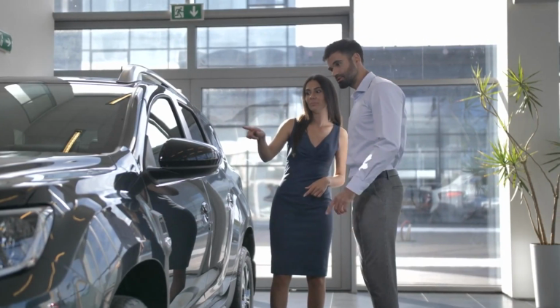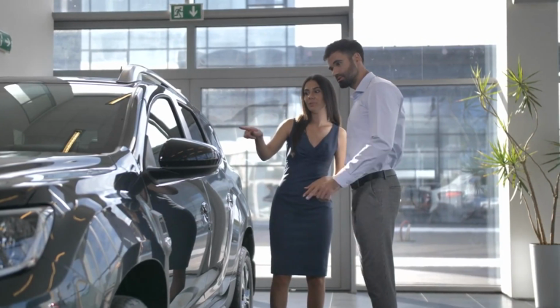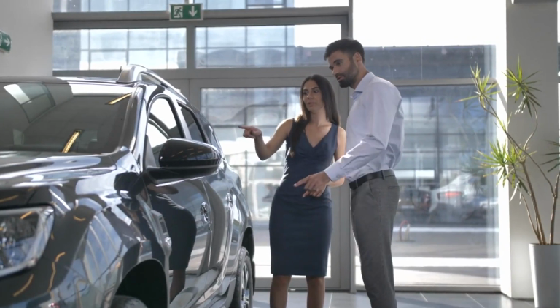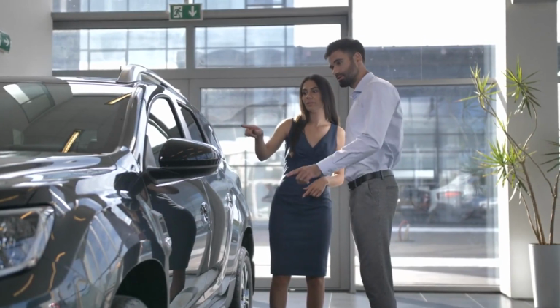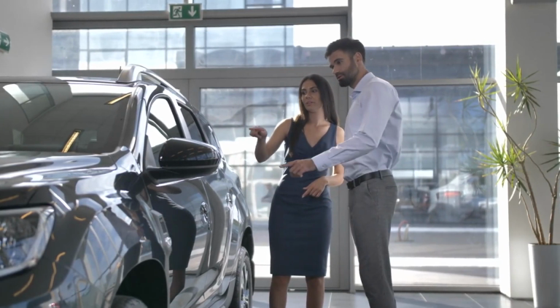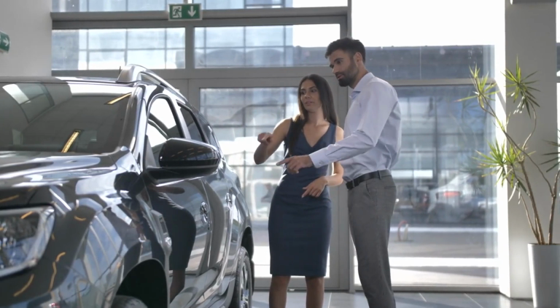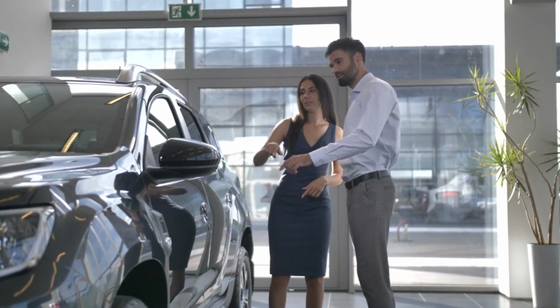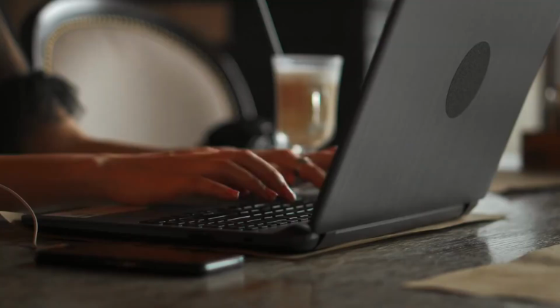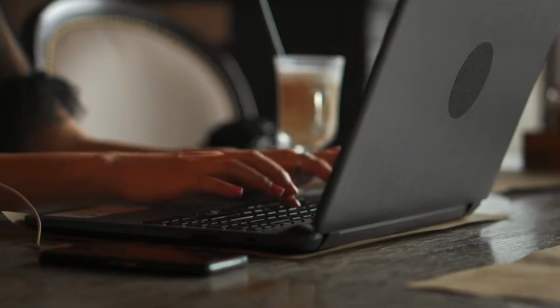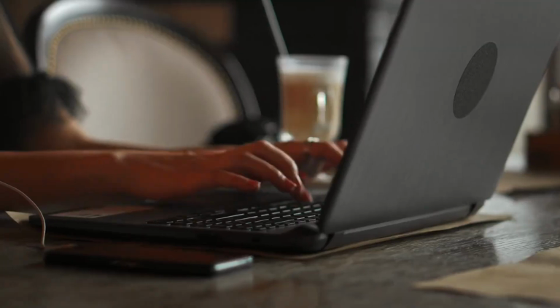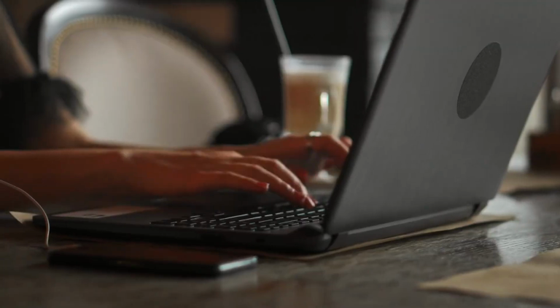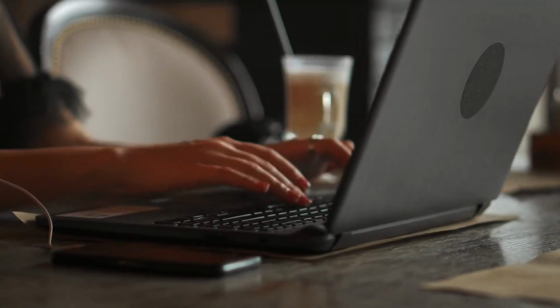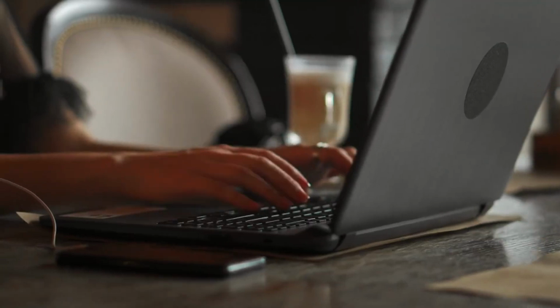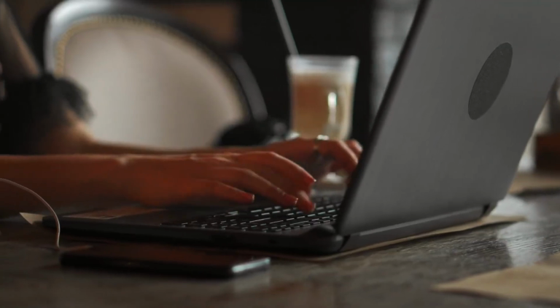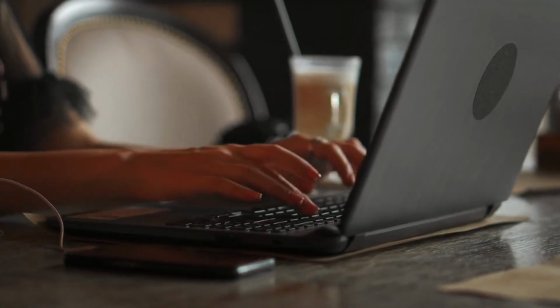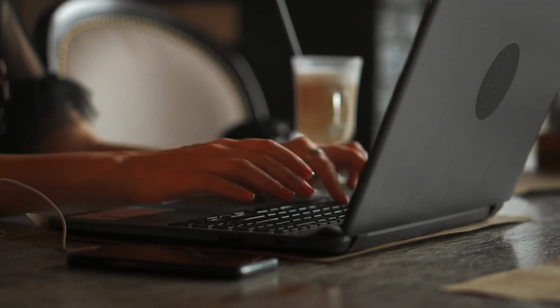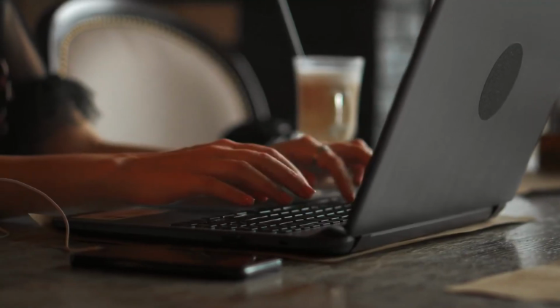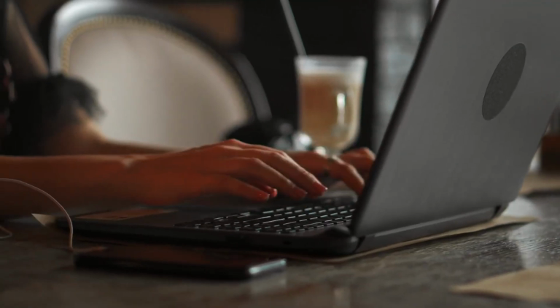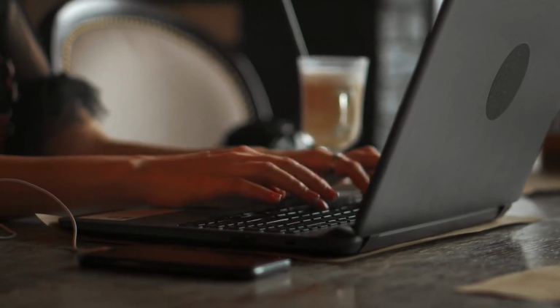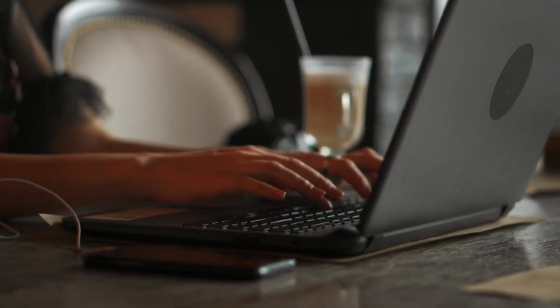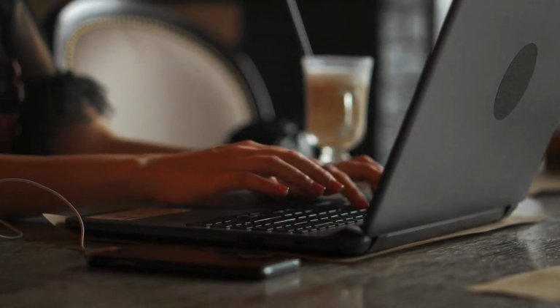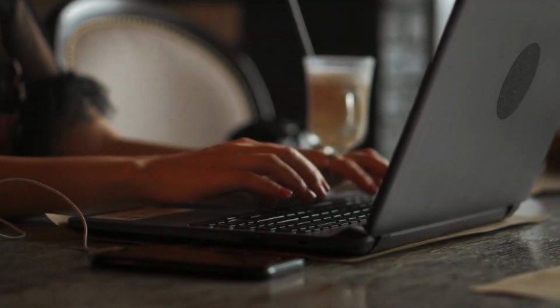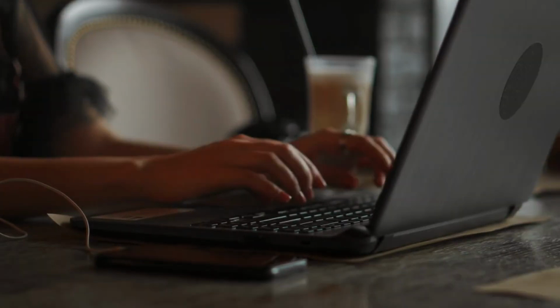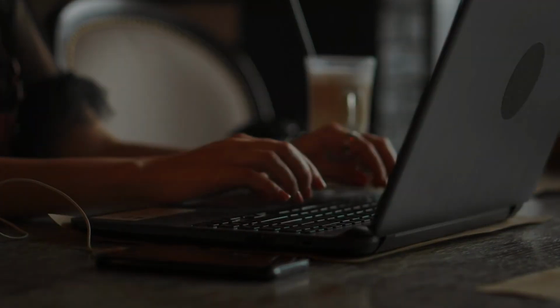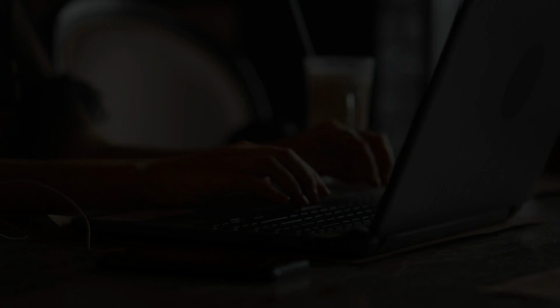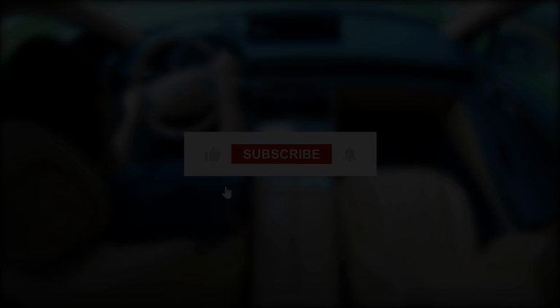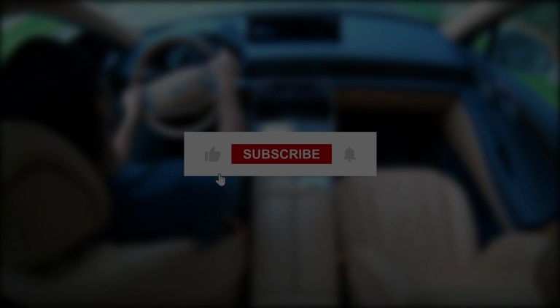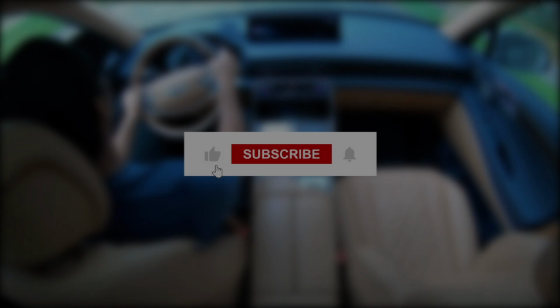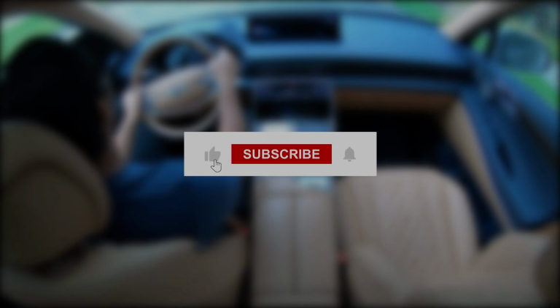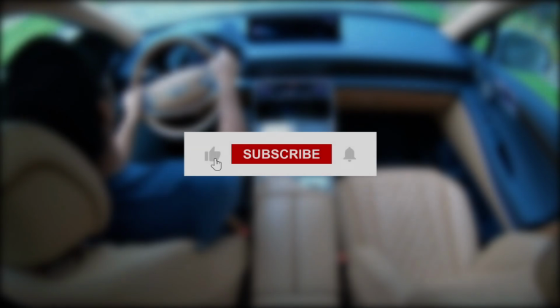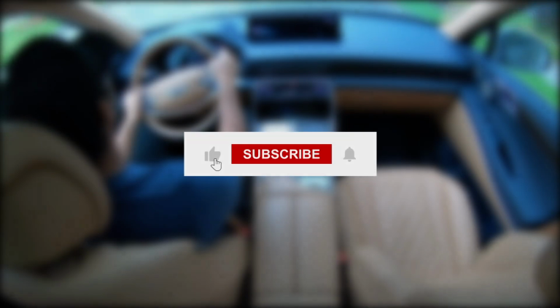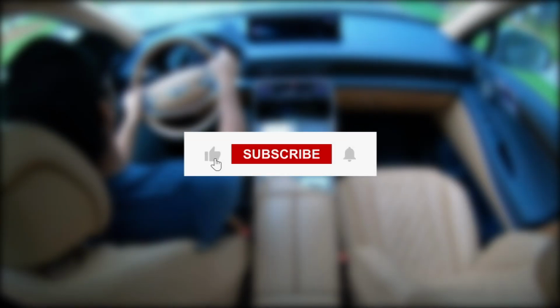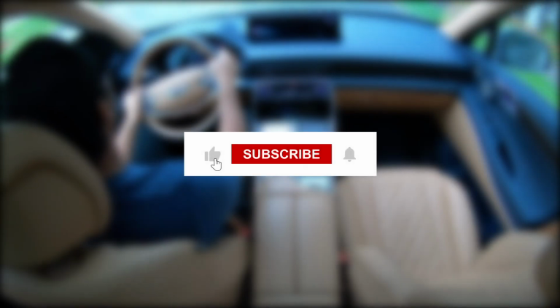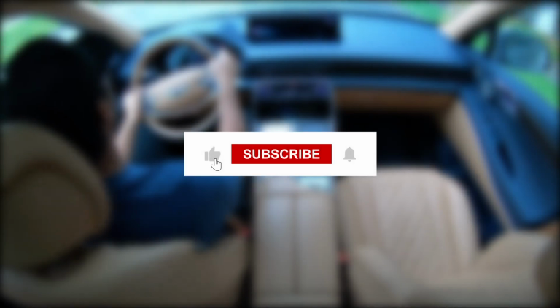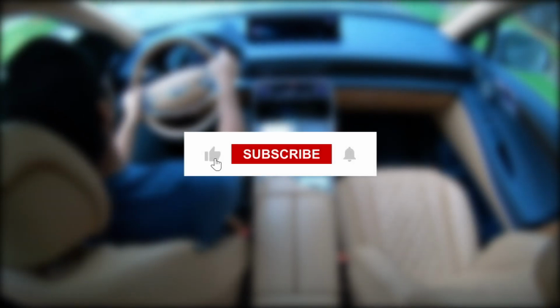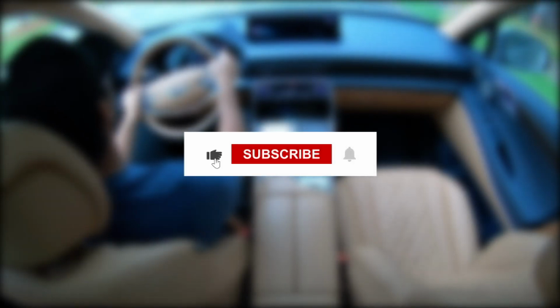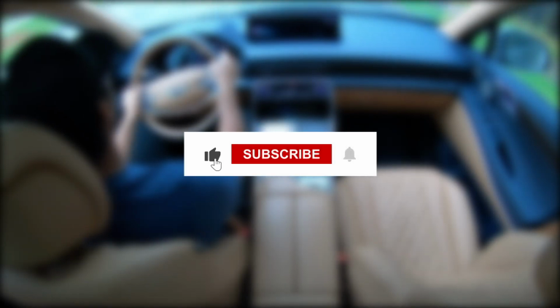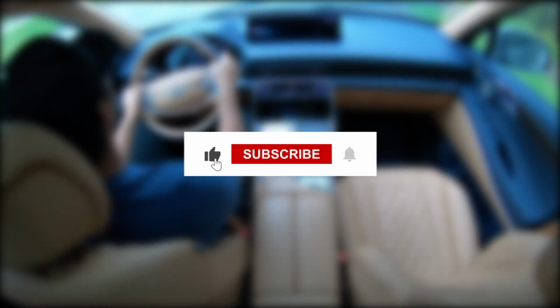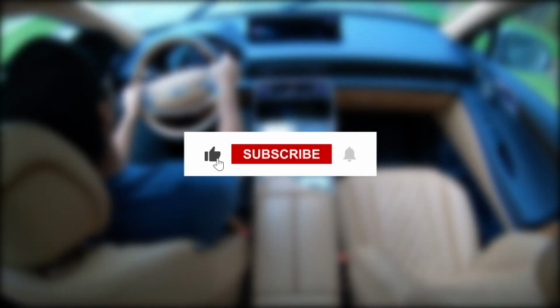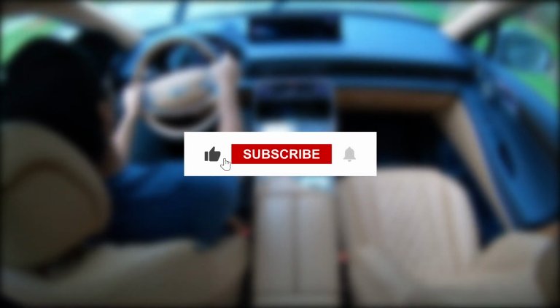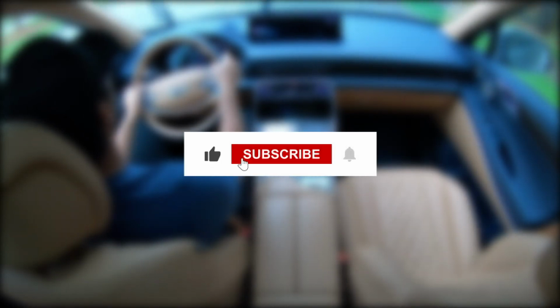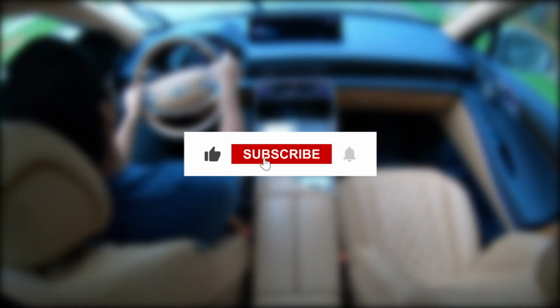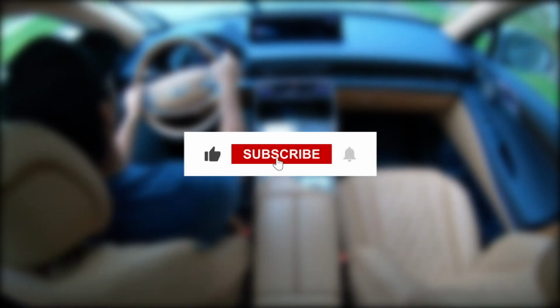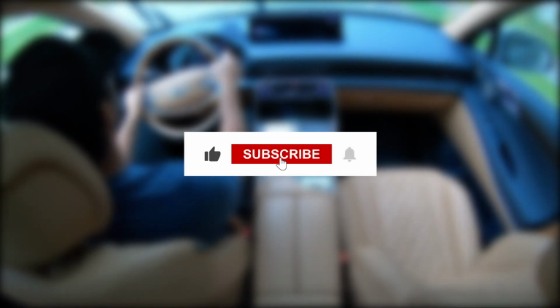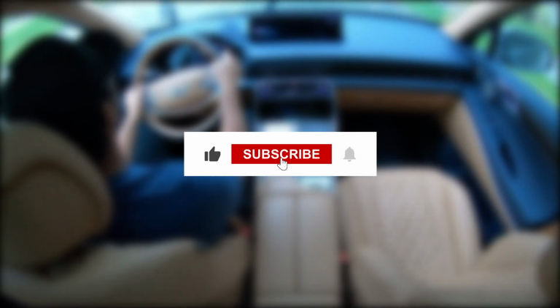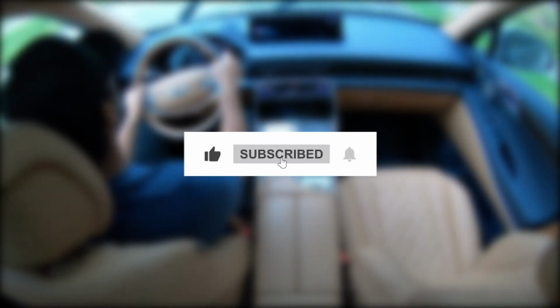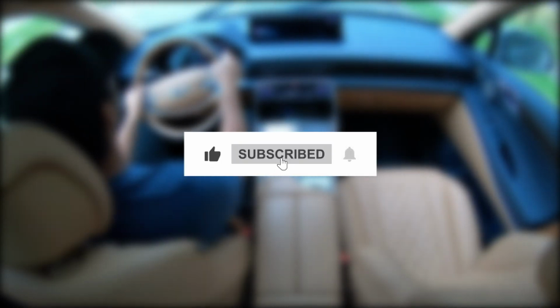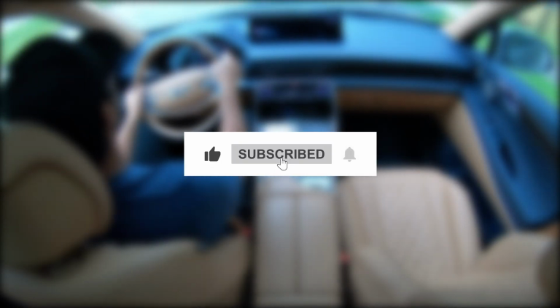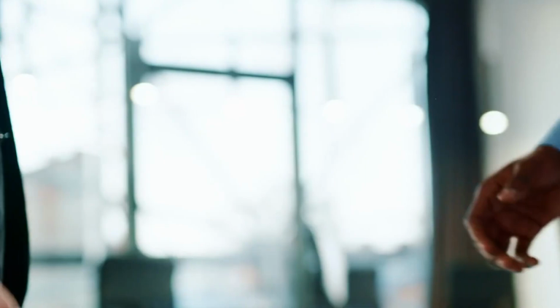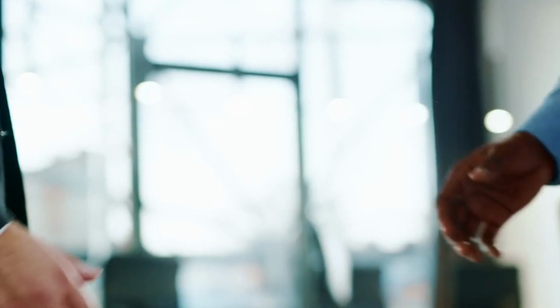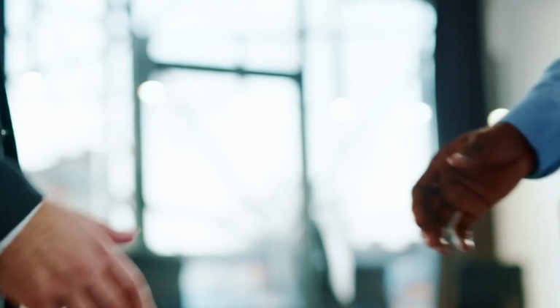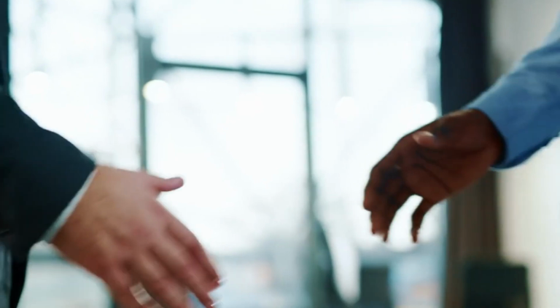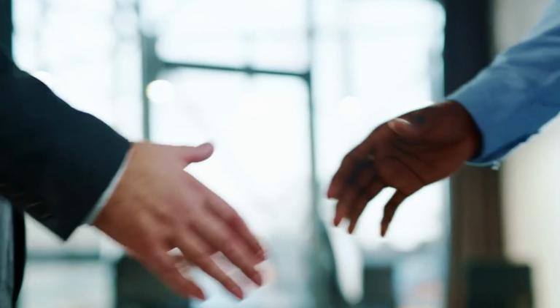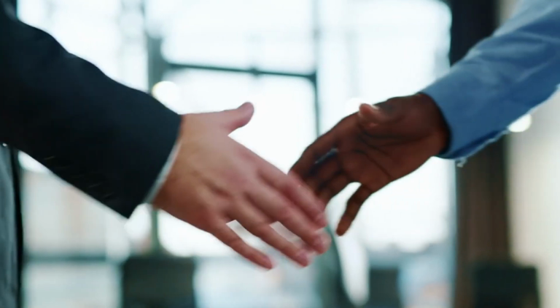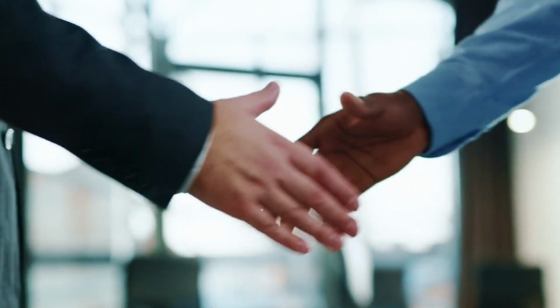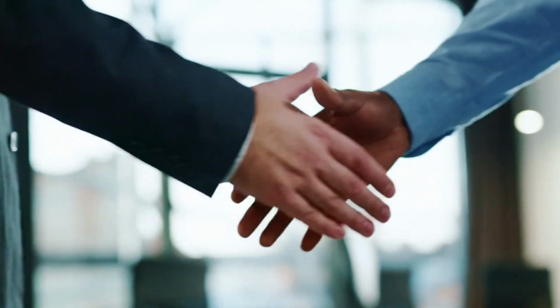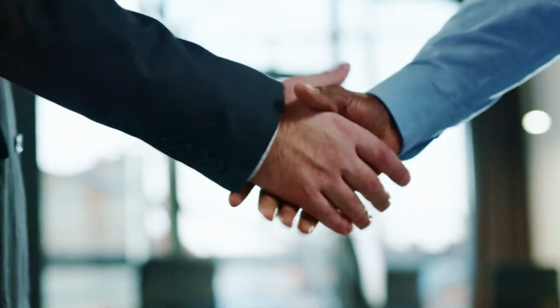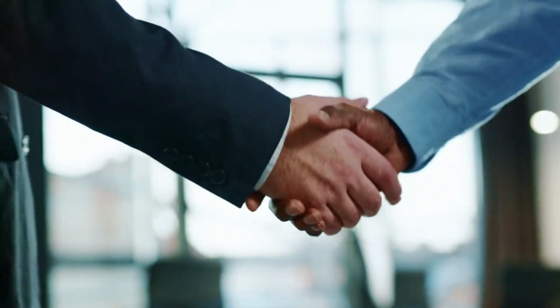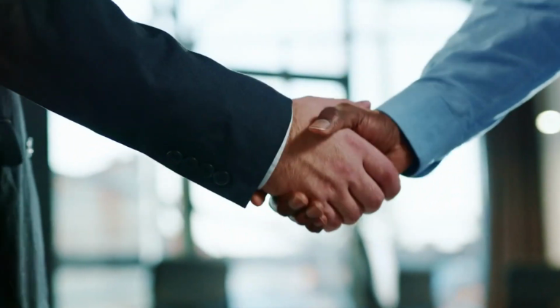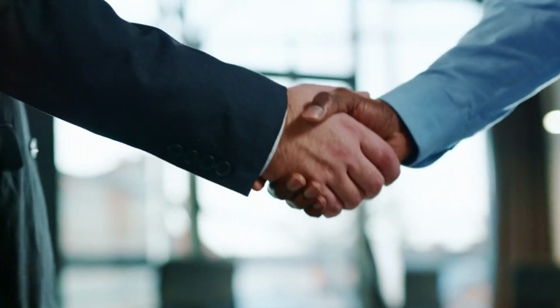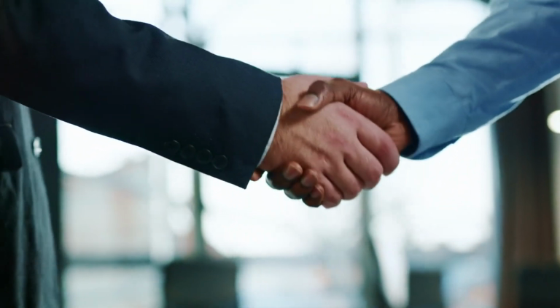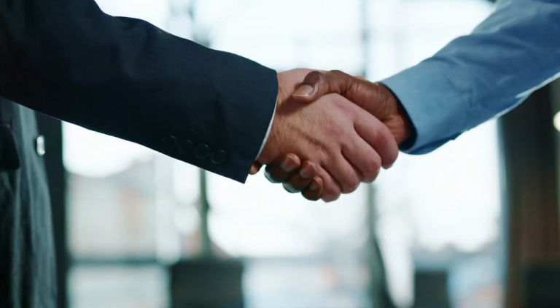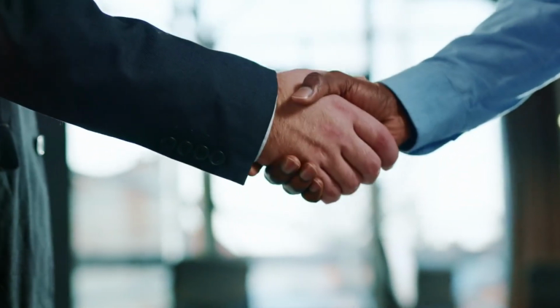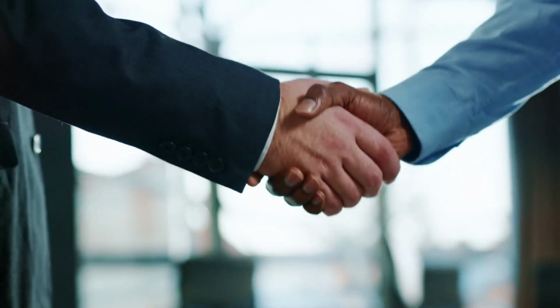So which one would you love to take as a ride? Share your thoughts in the comments below. Also, don't forget to hit the like and subscribe button. Until next time, see you all!